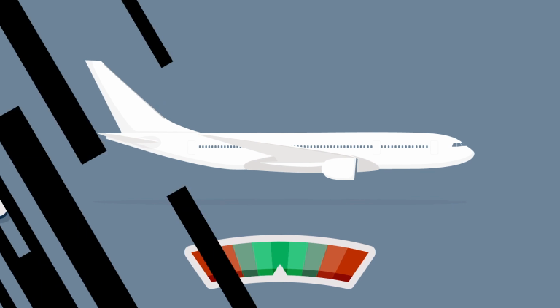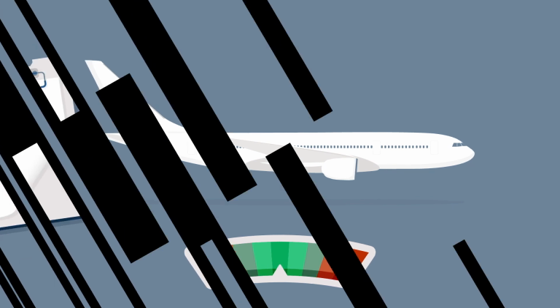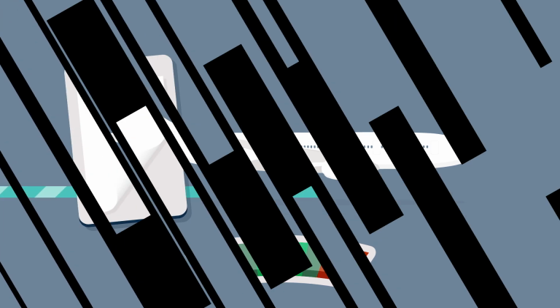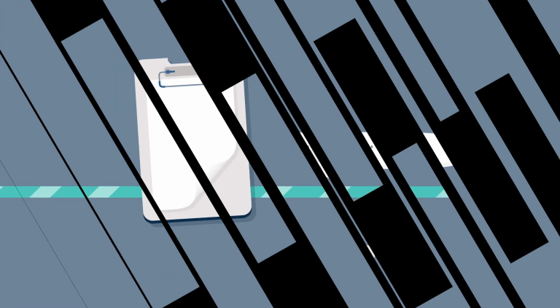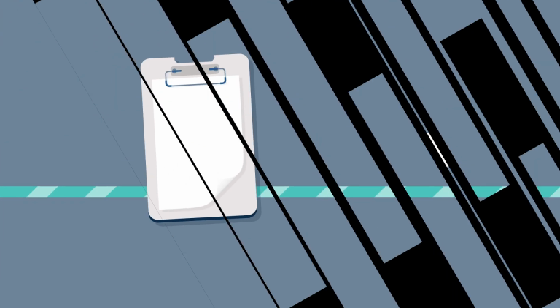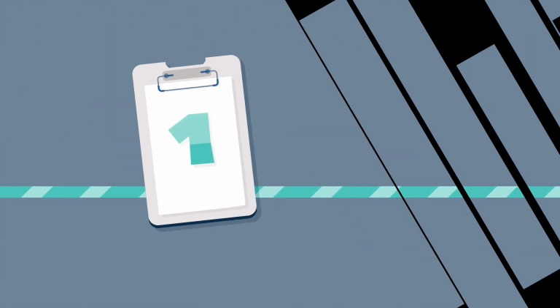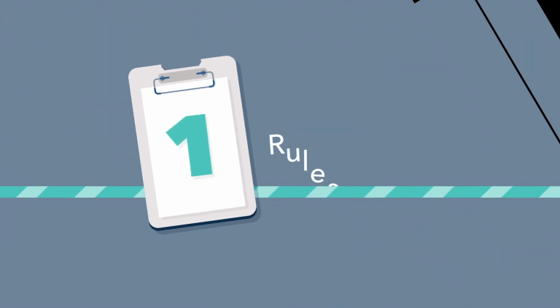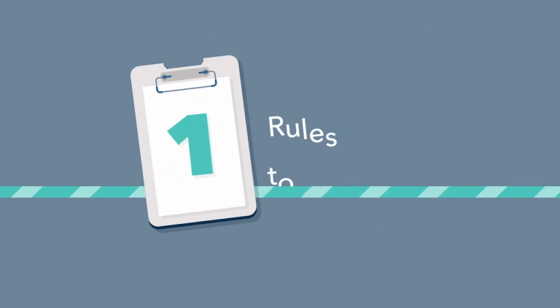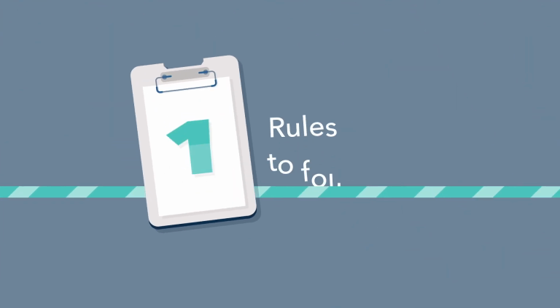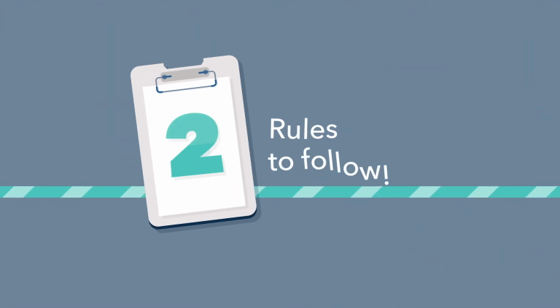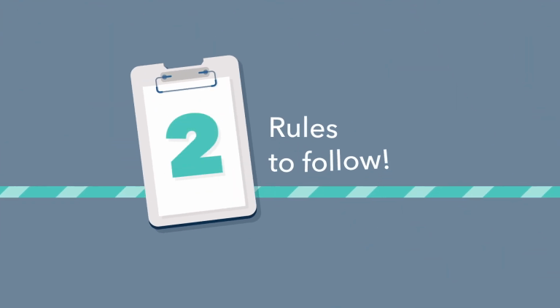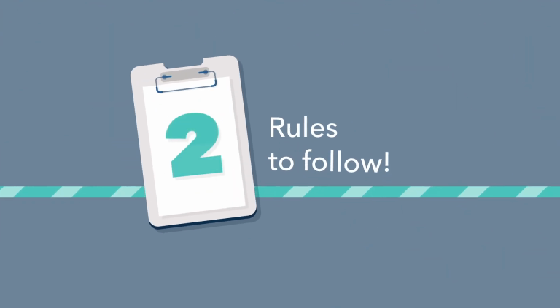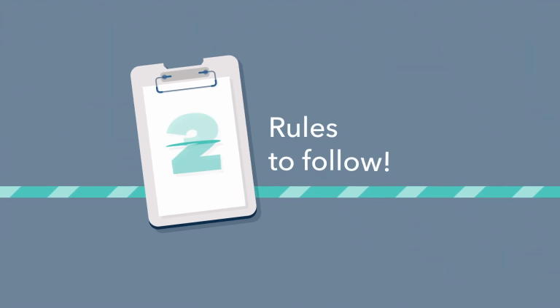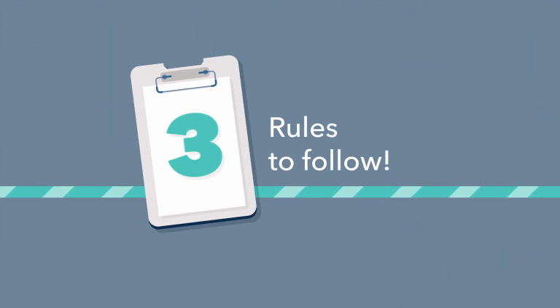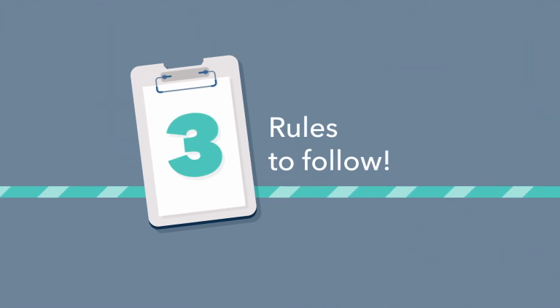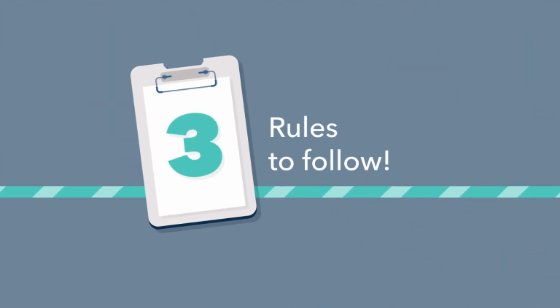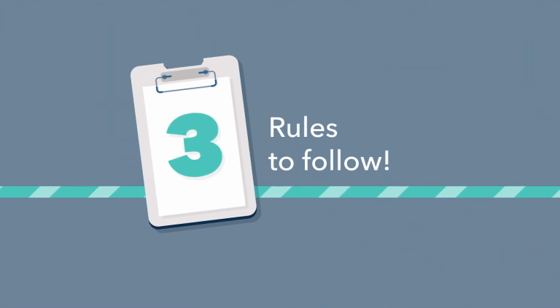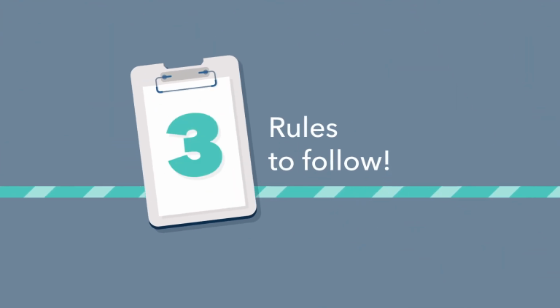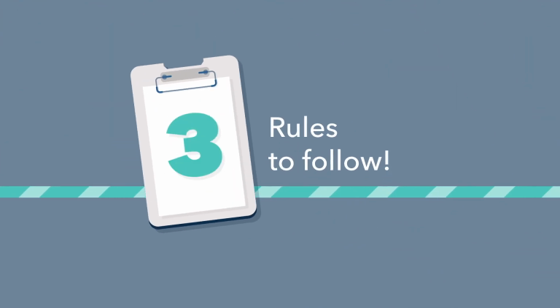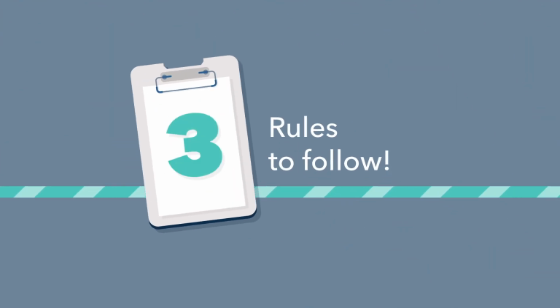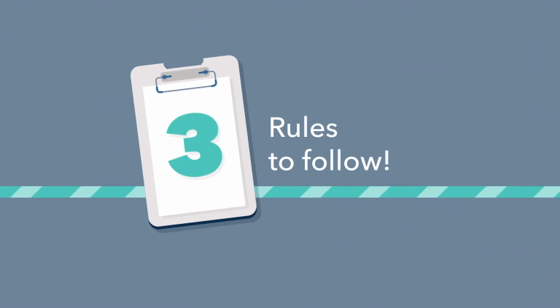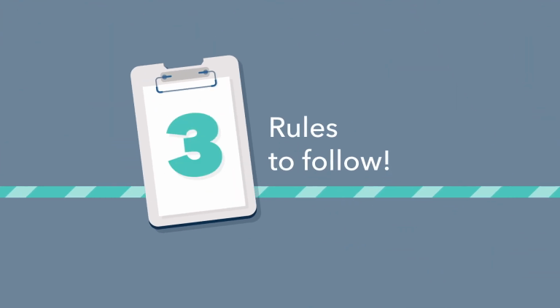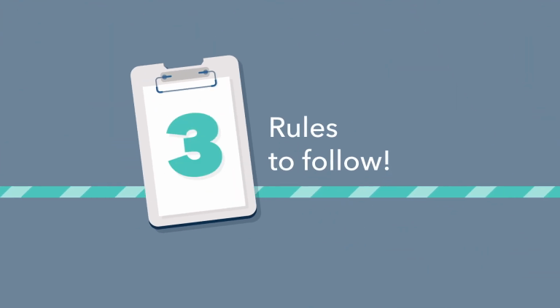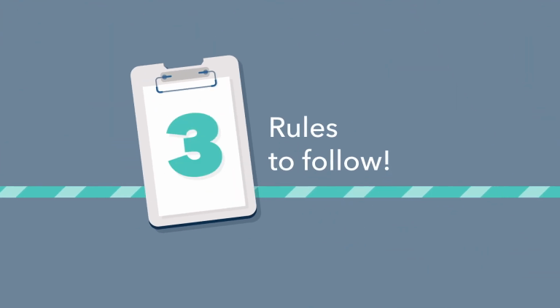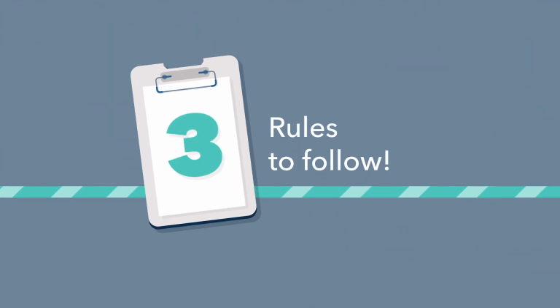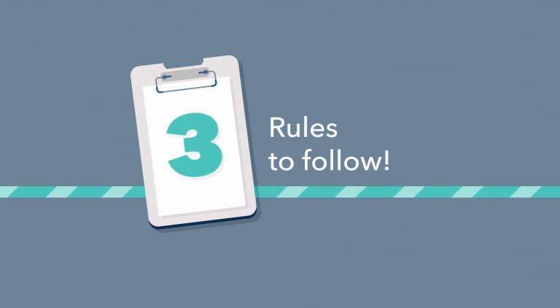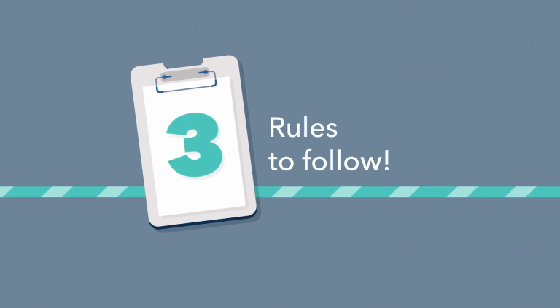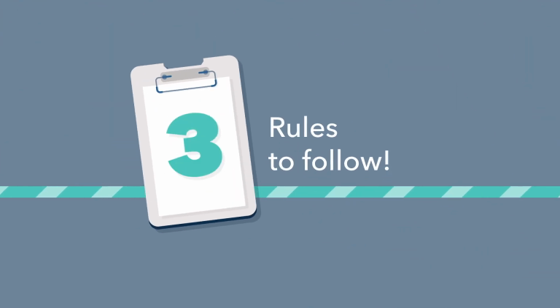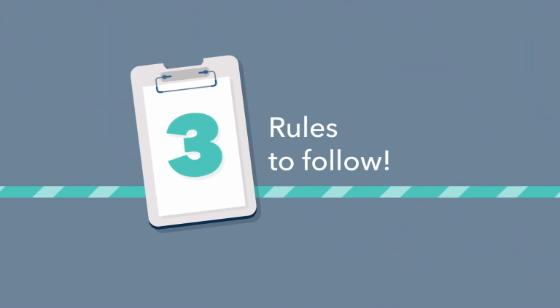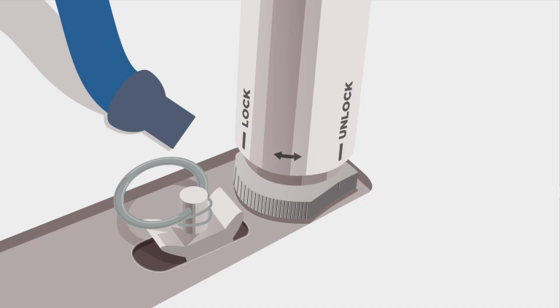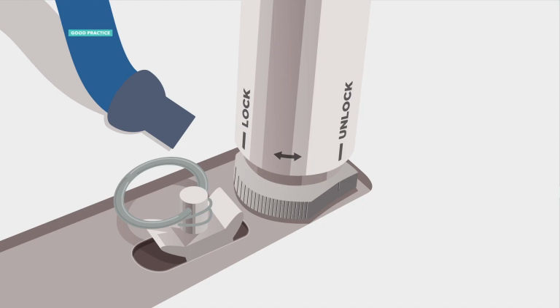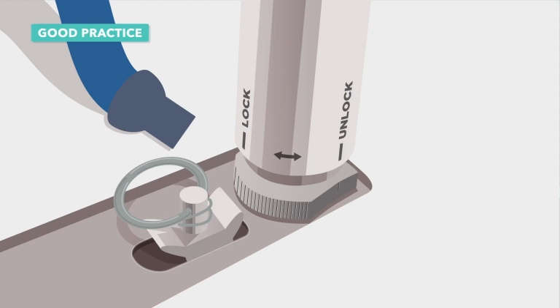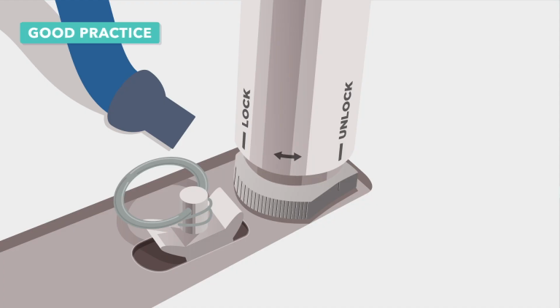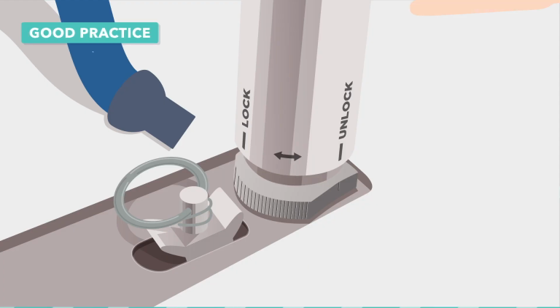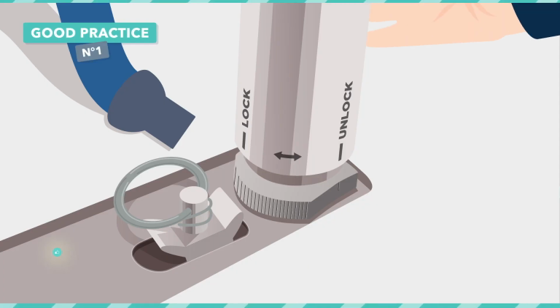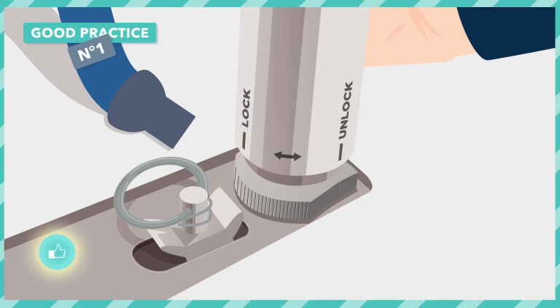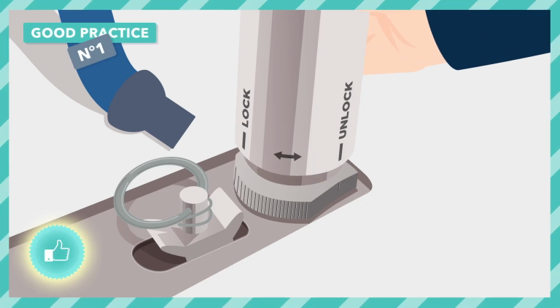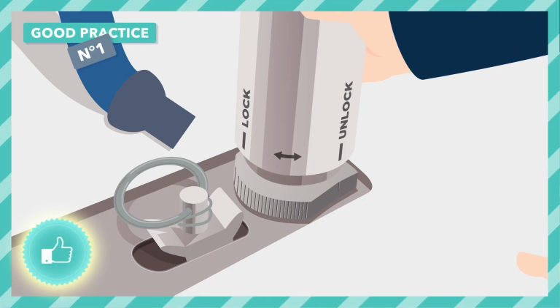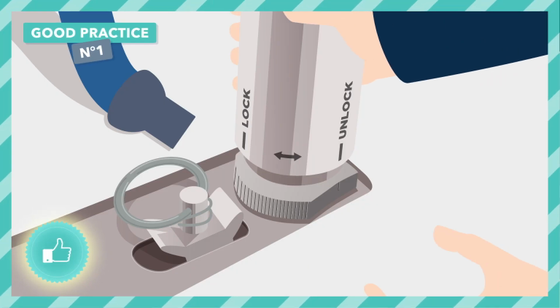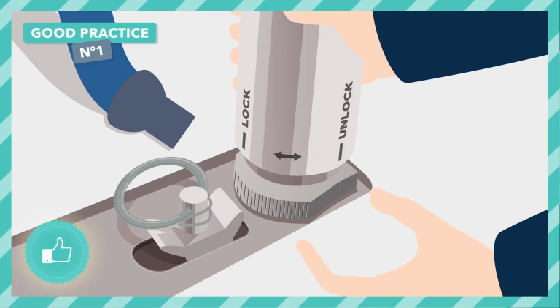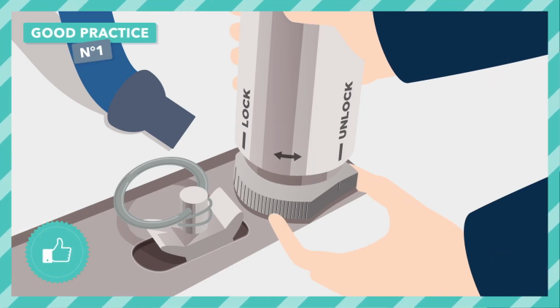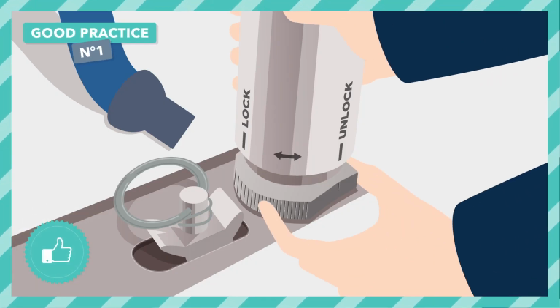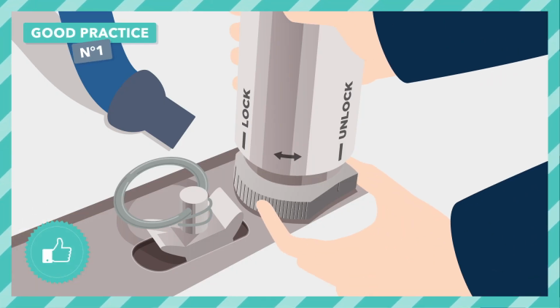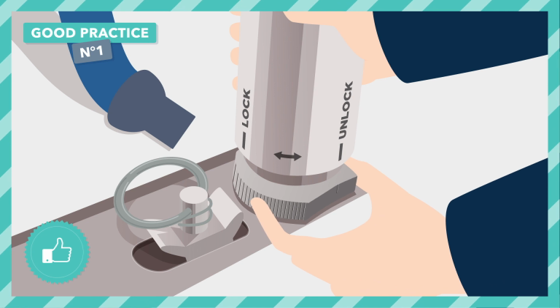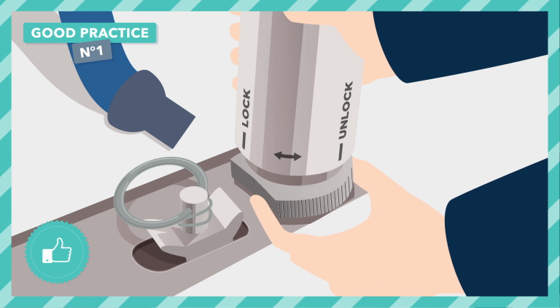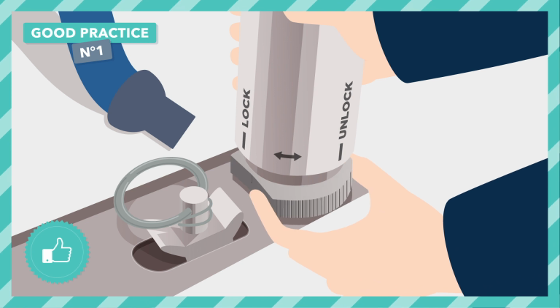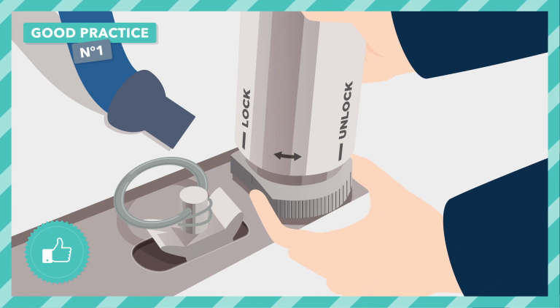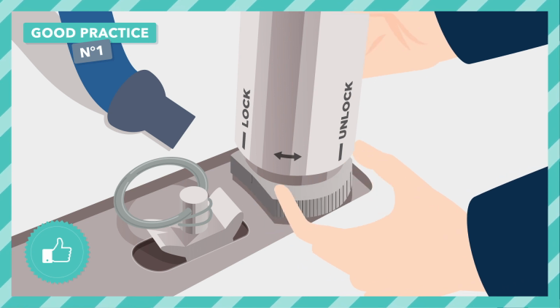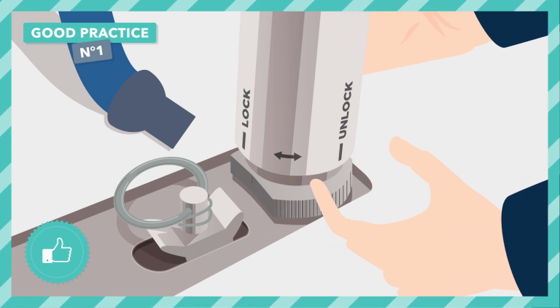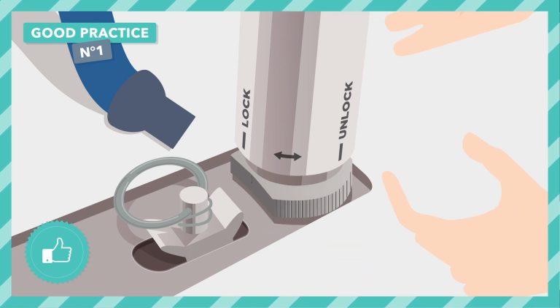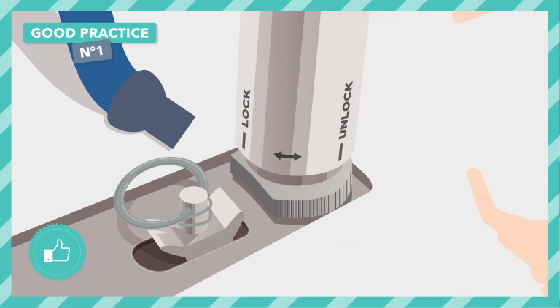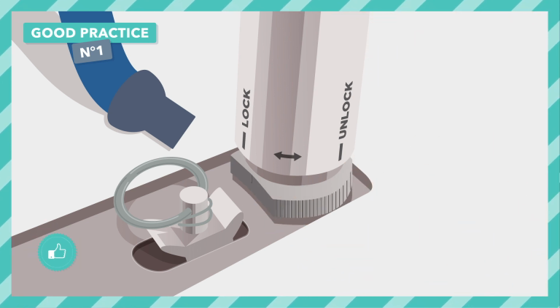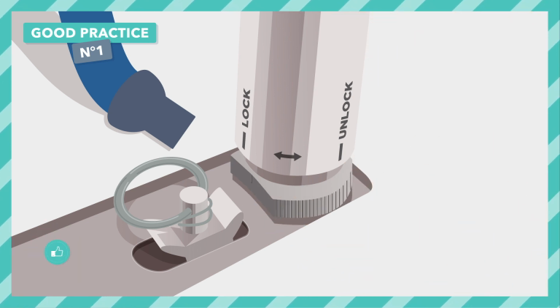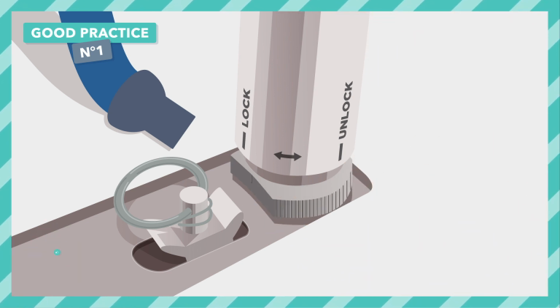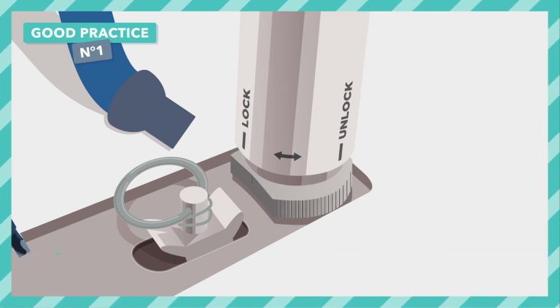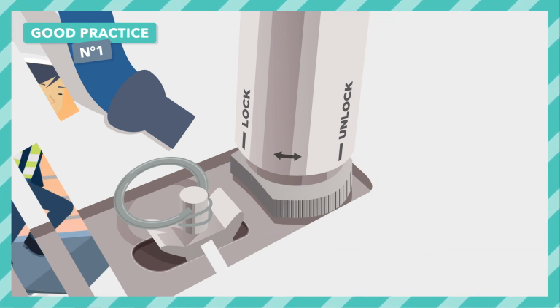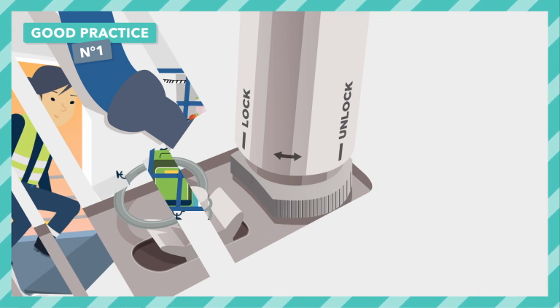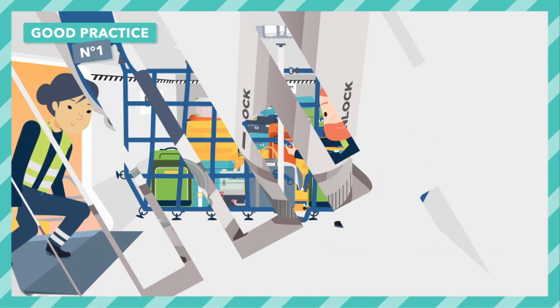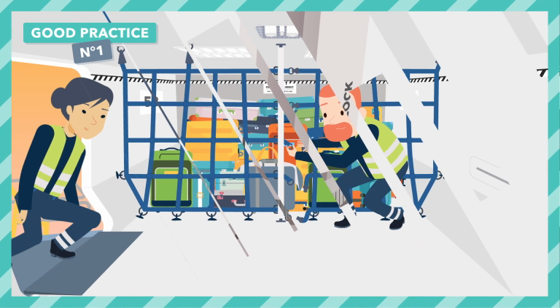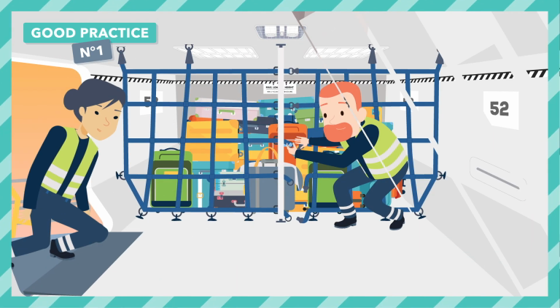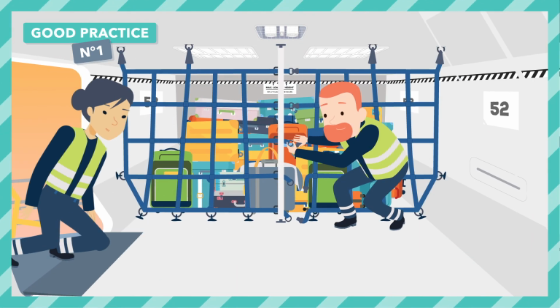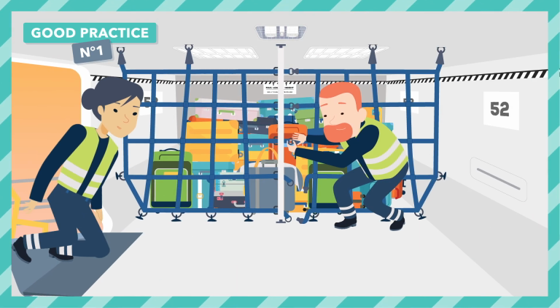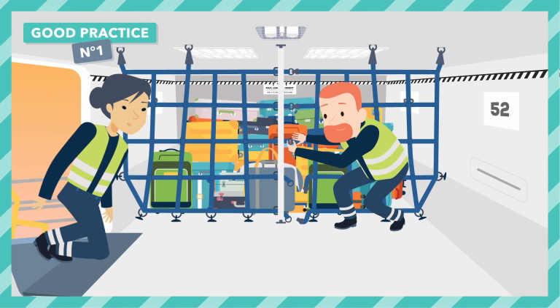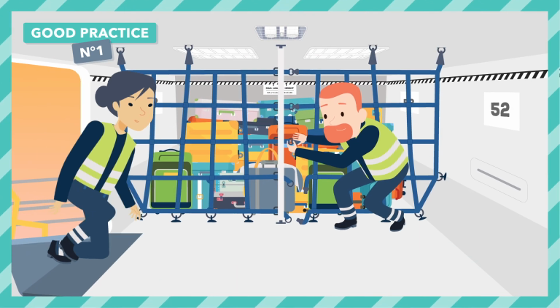To avoid this, there are three simple rules. Install the retaining bars and close all the nets.